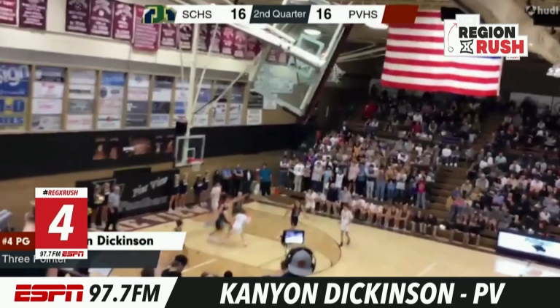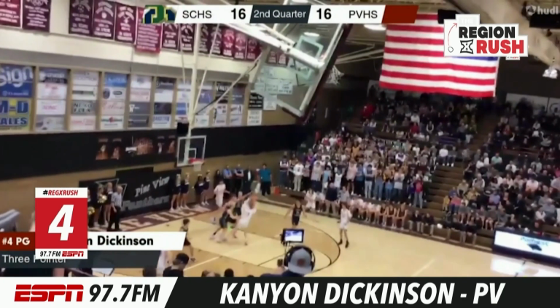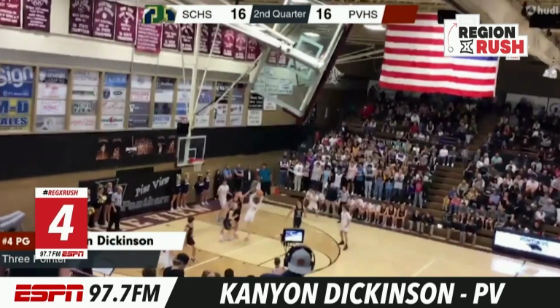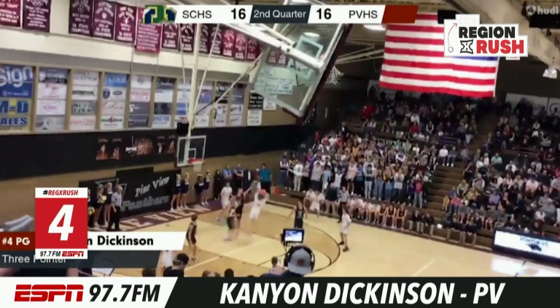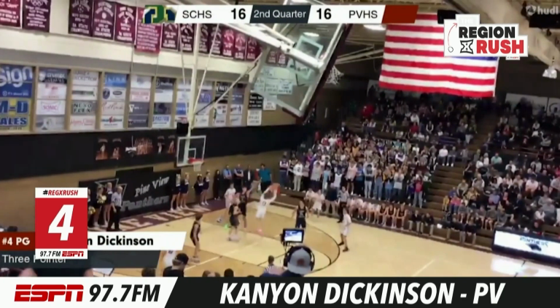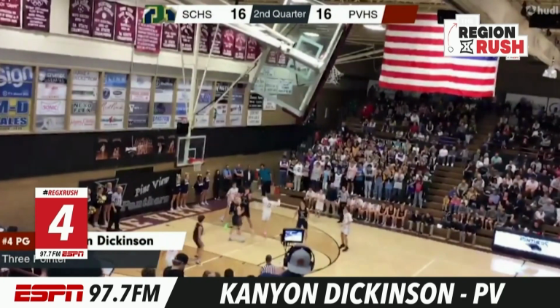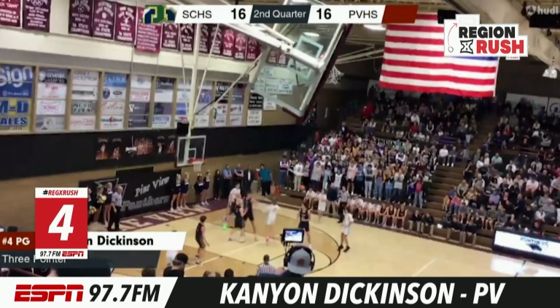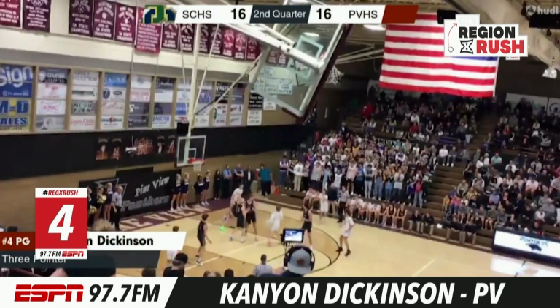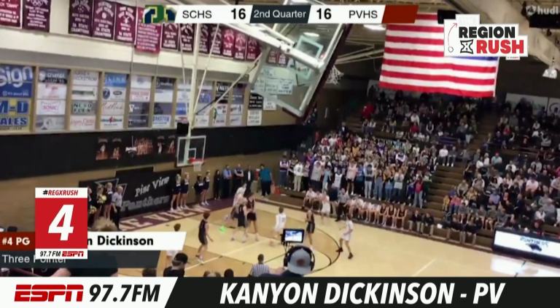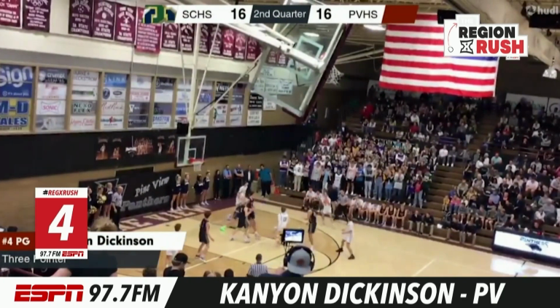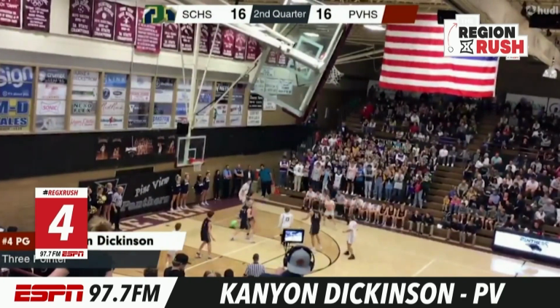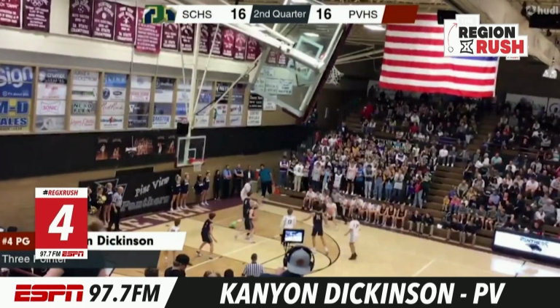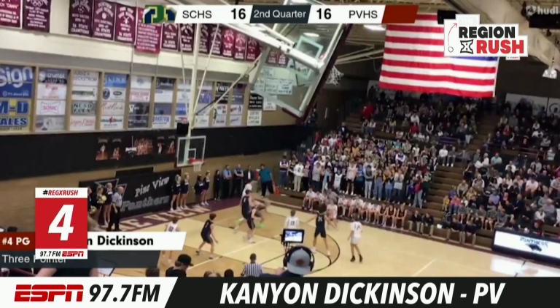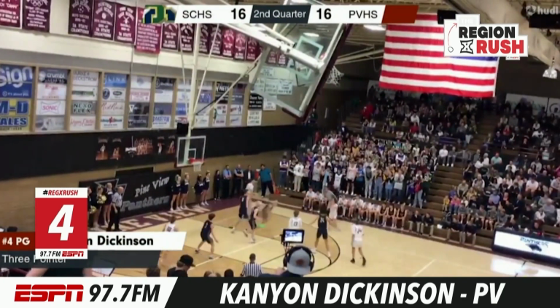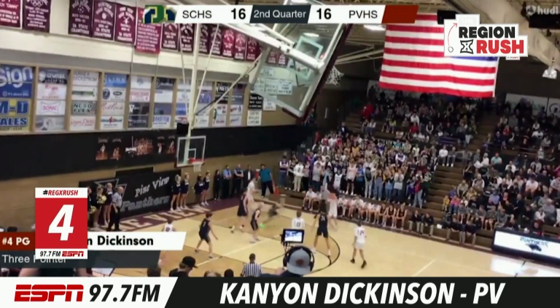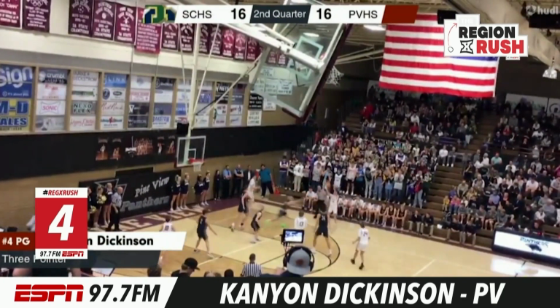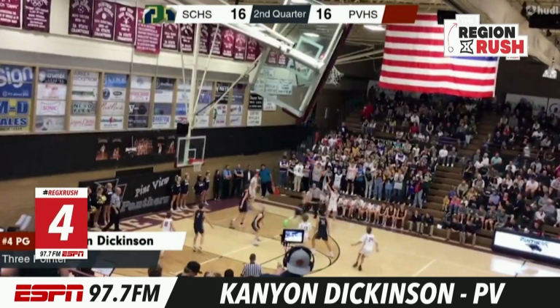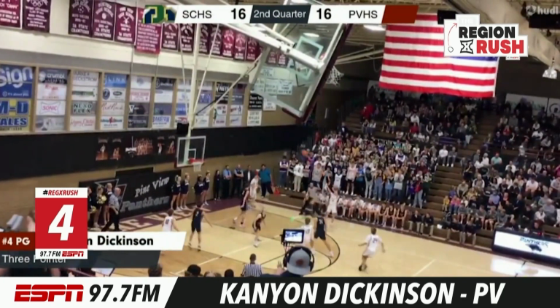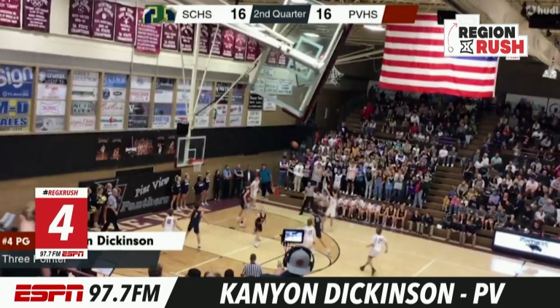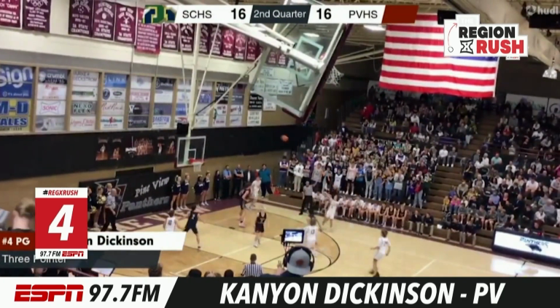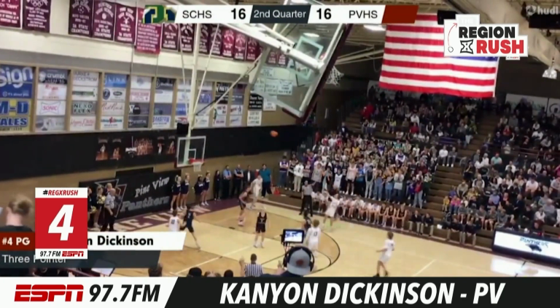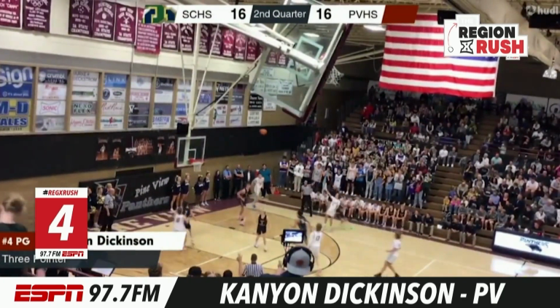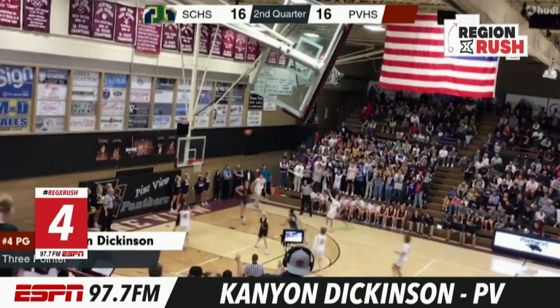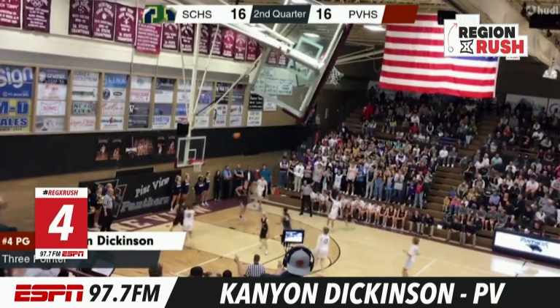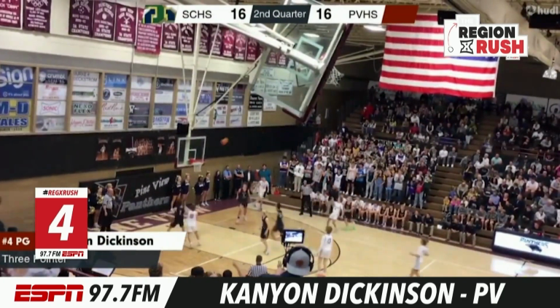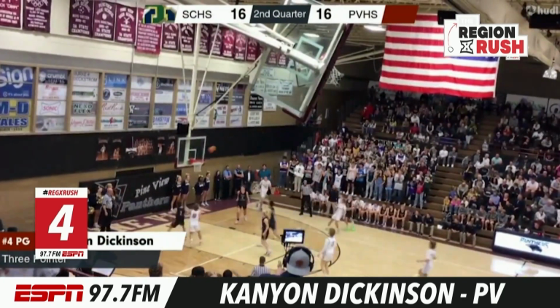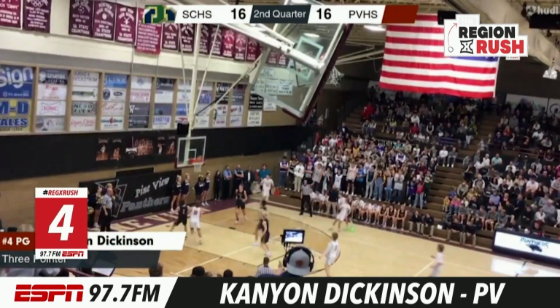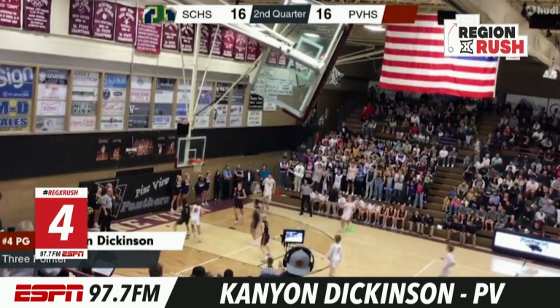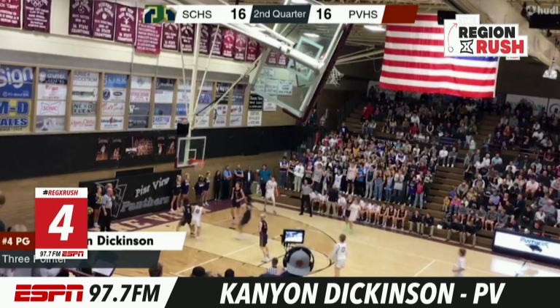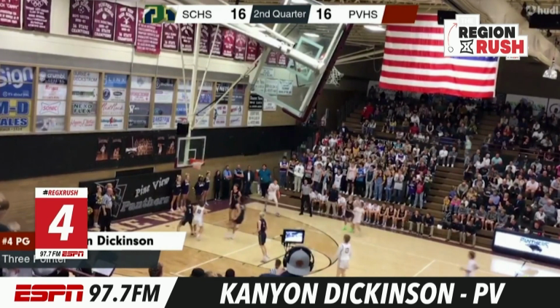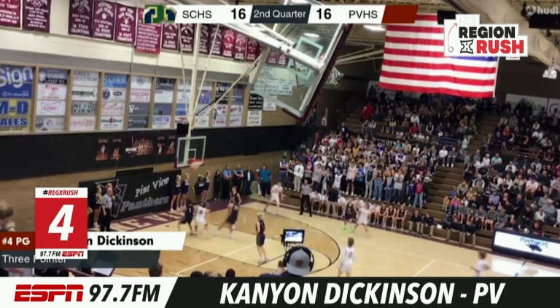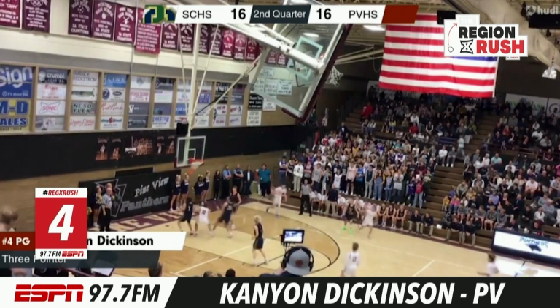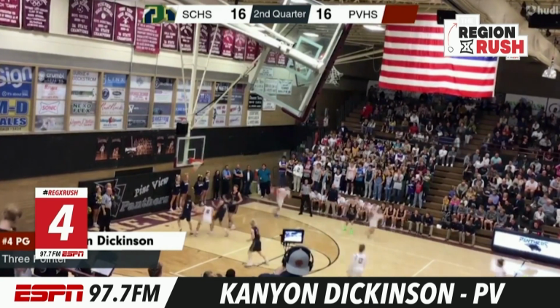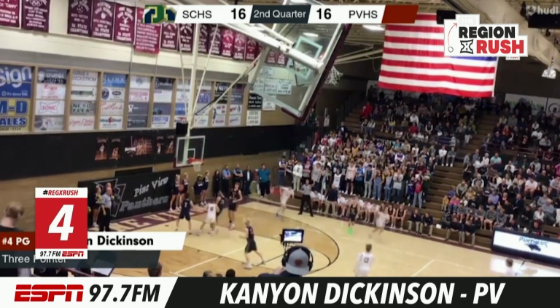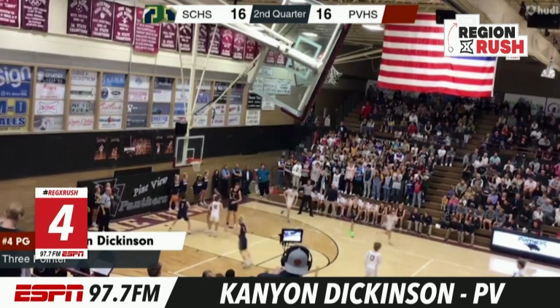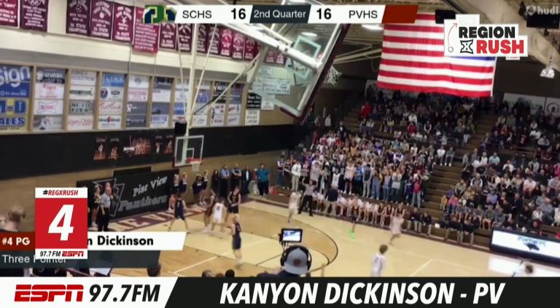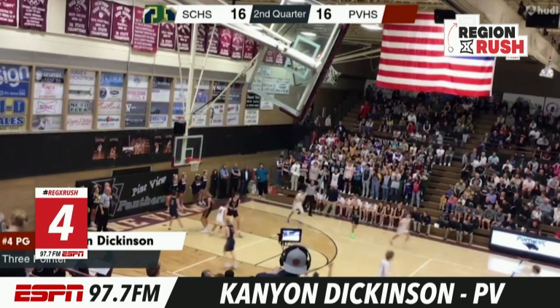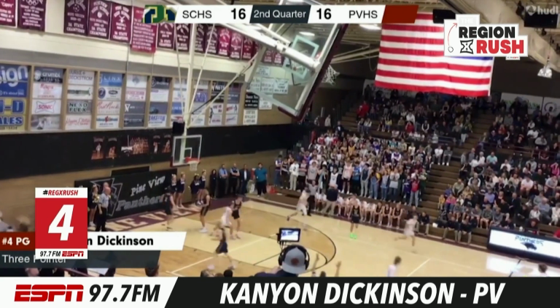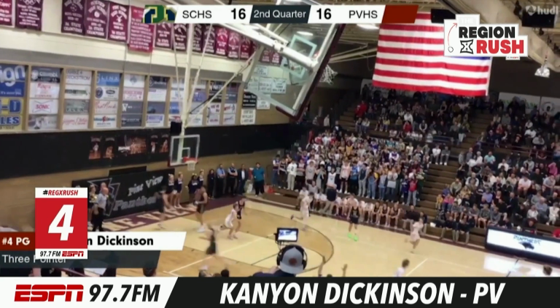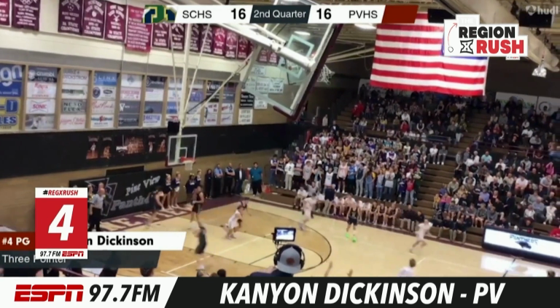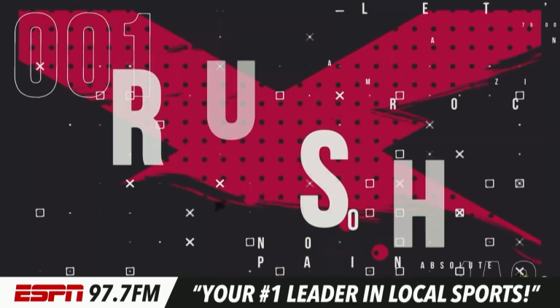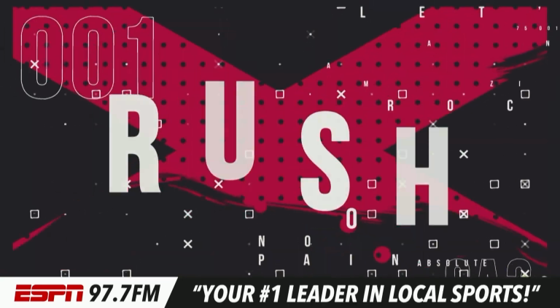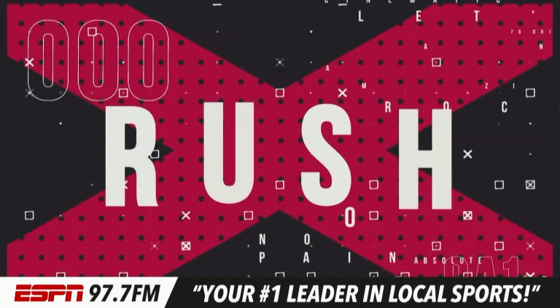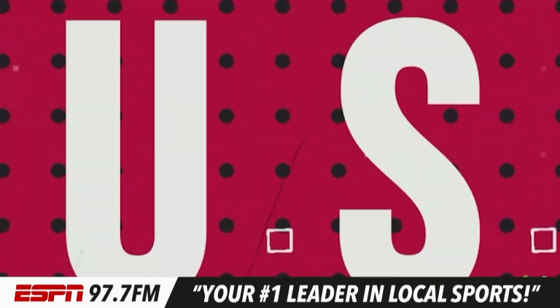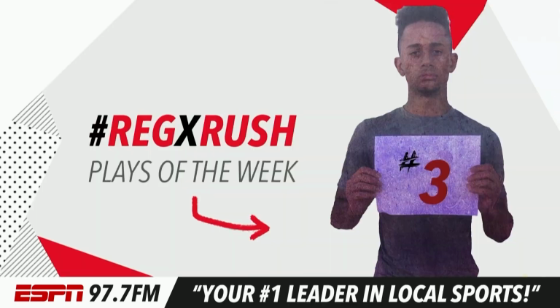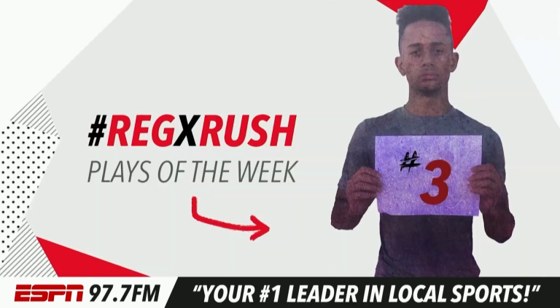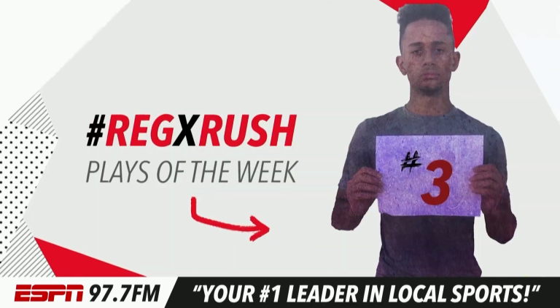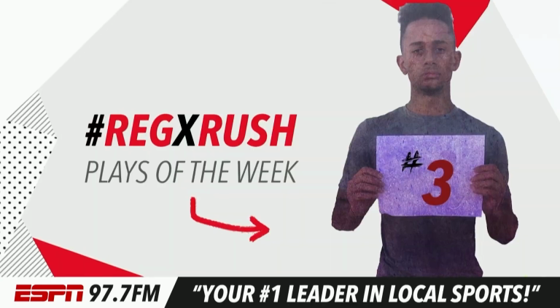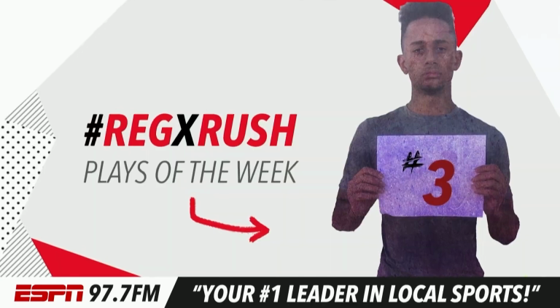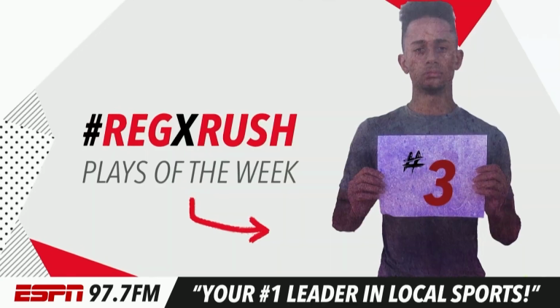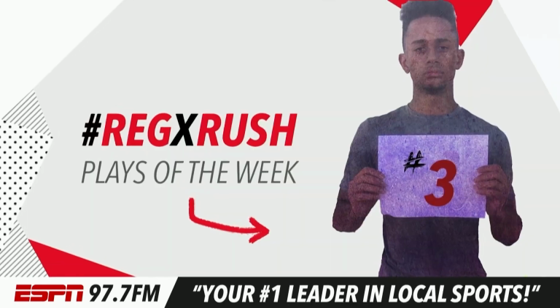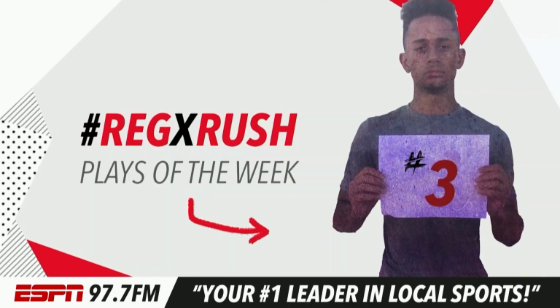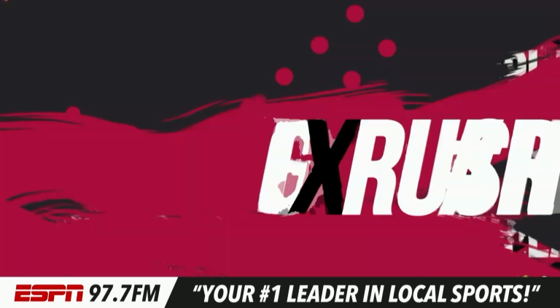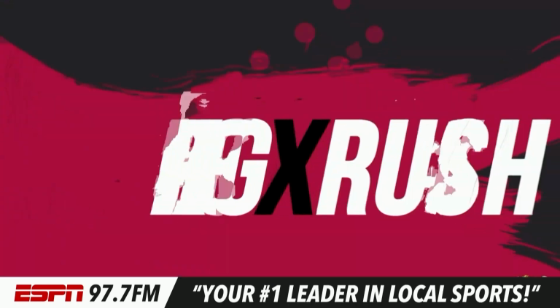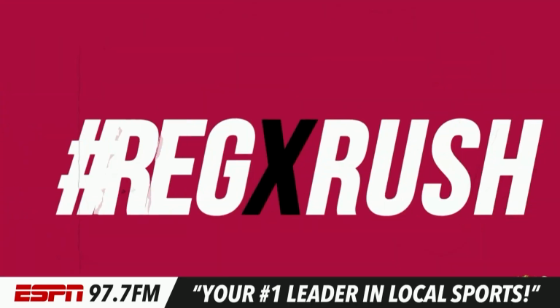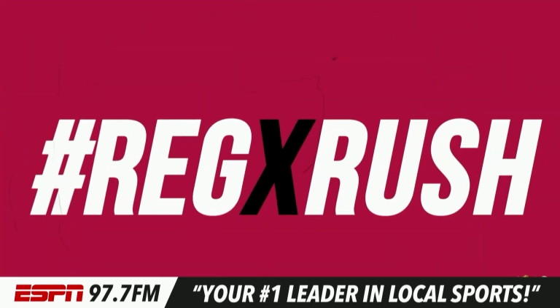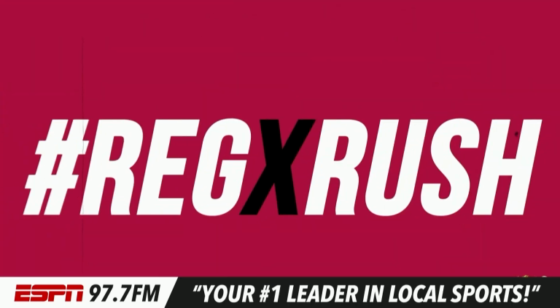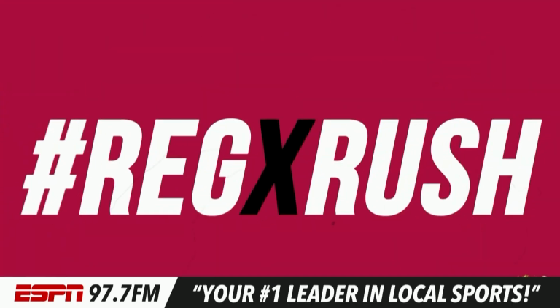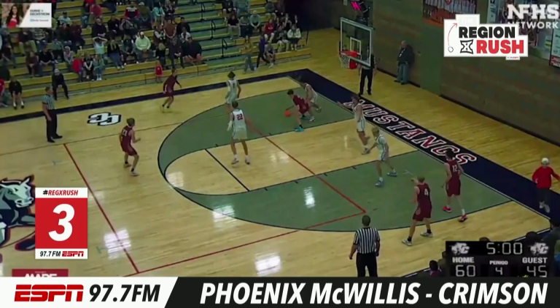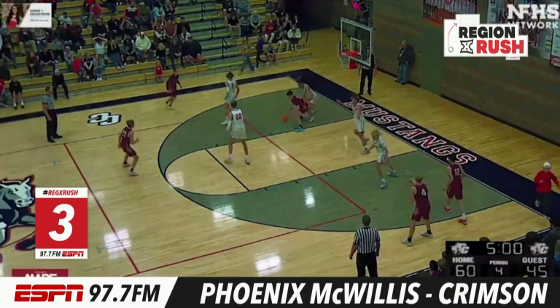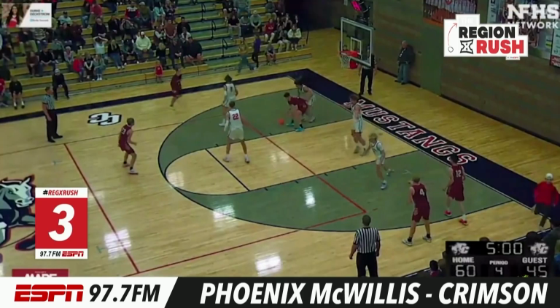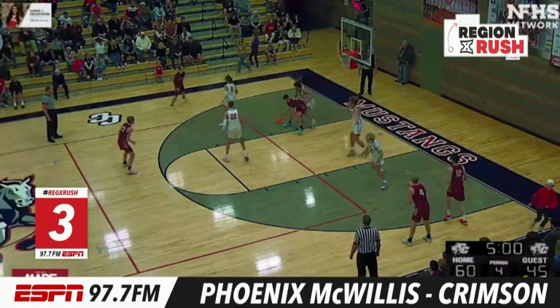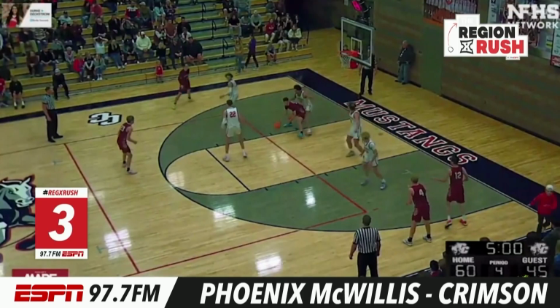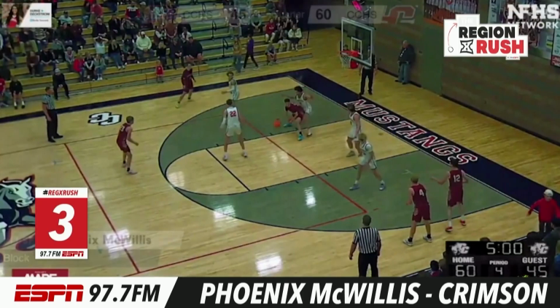We have a tie for number four. Canyon Dickinson also over at Pineview in the pit, drilling one. He's been awesome from three this year.